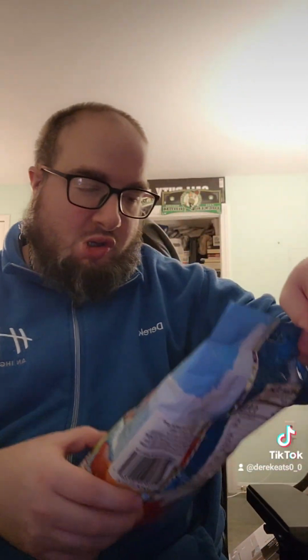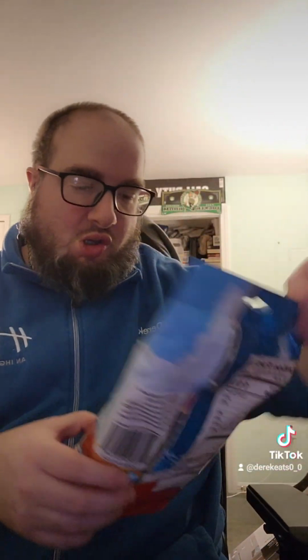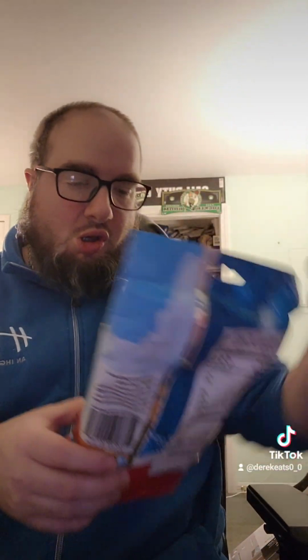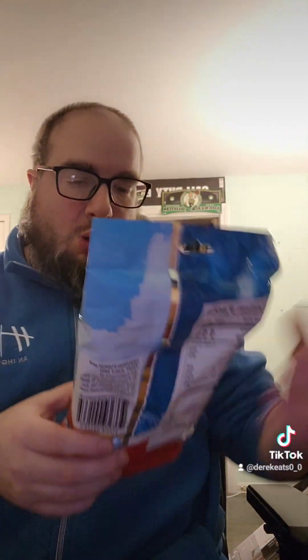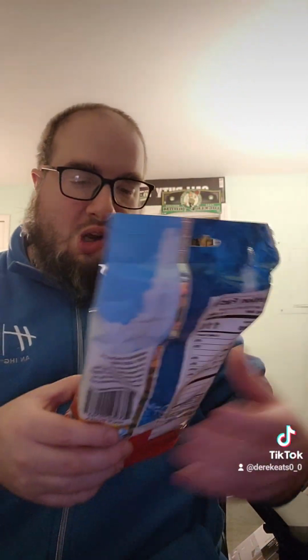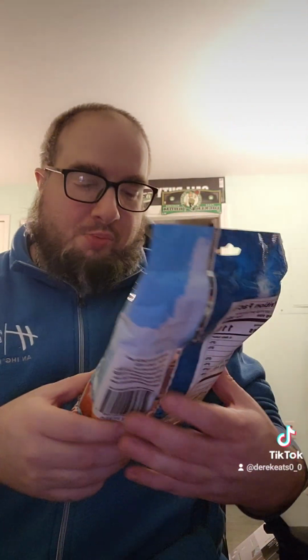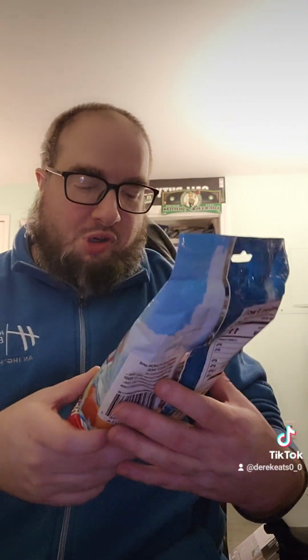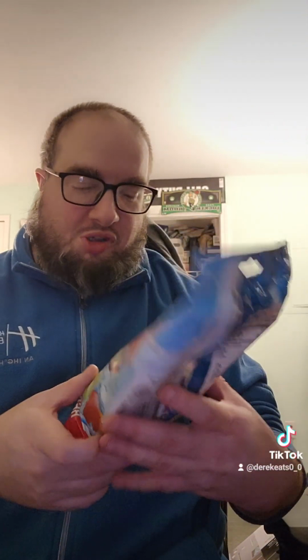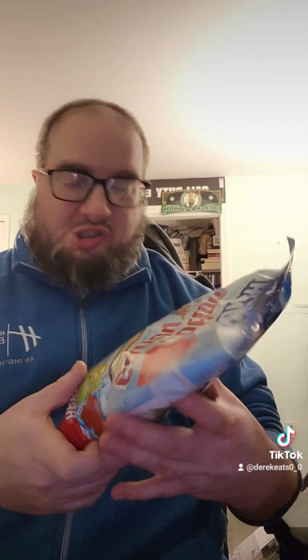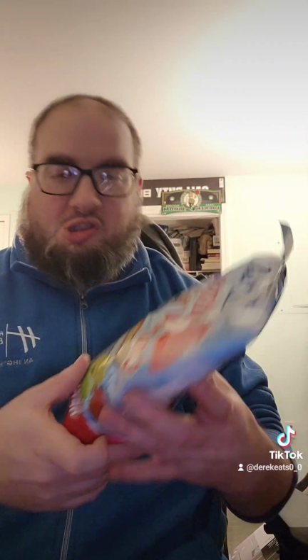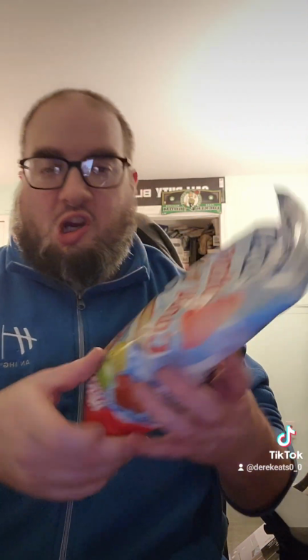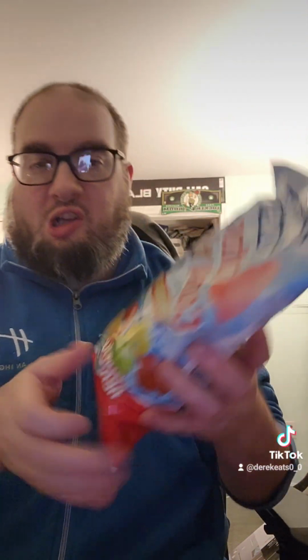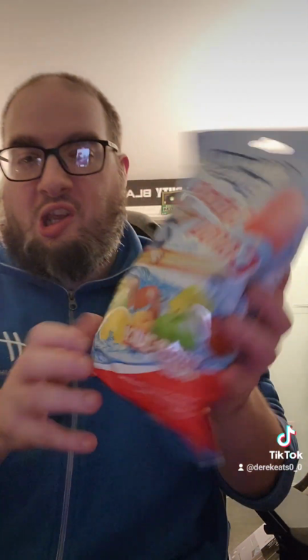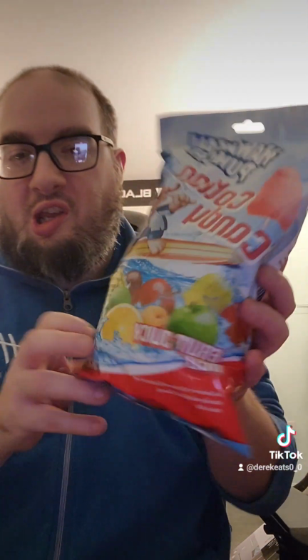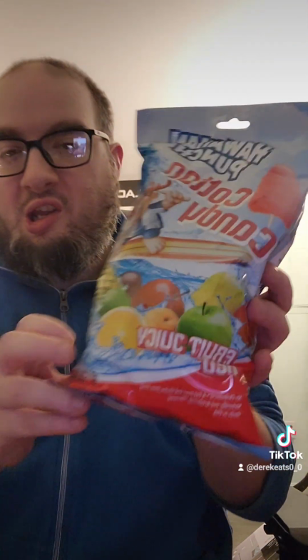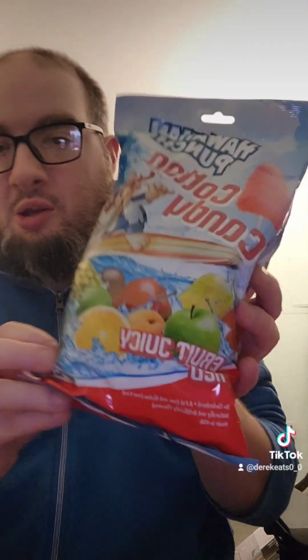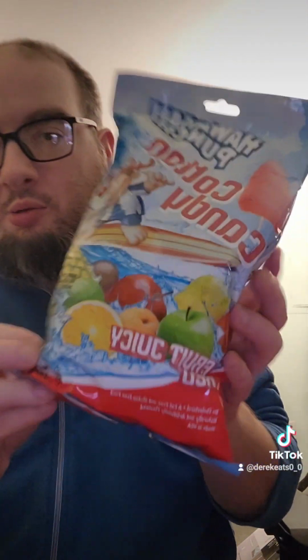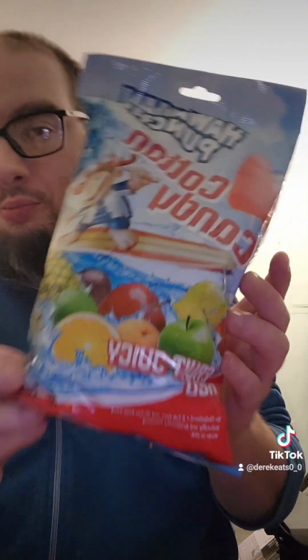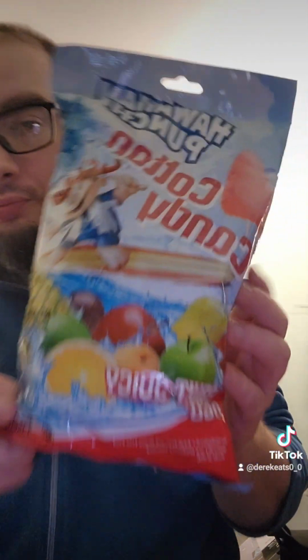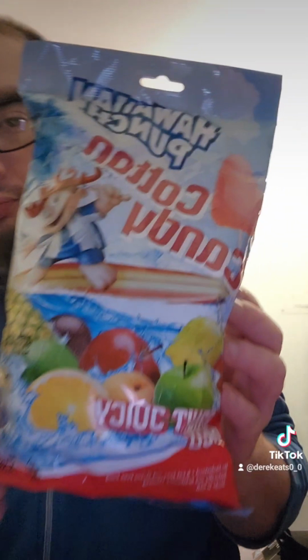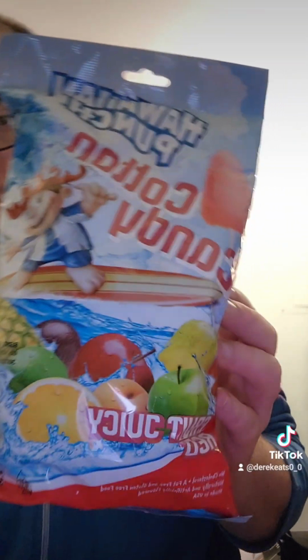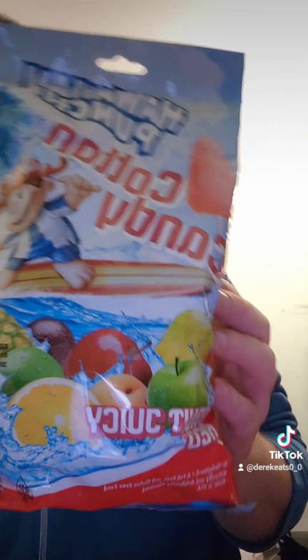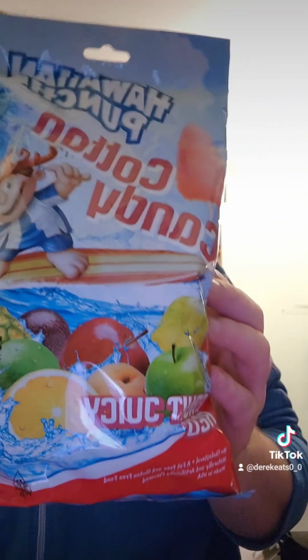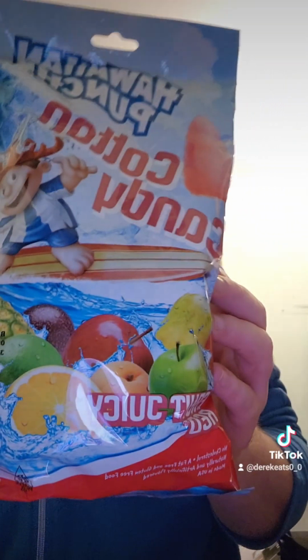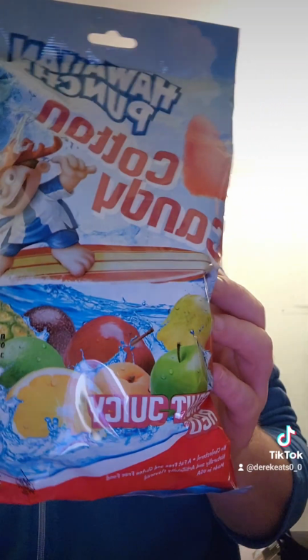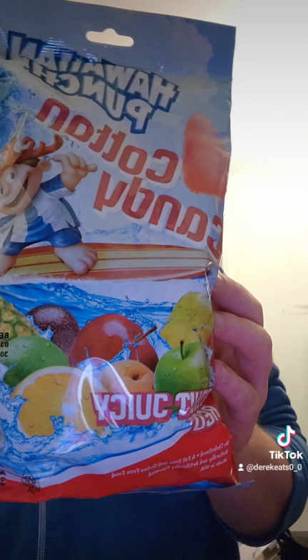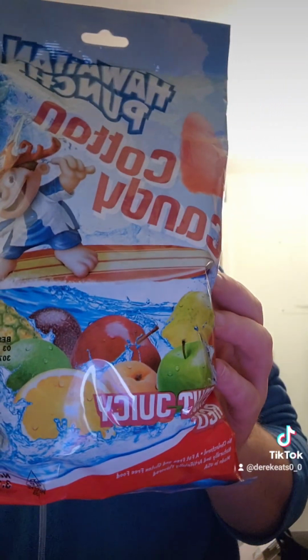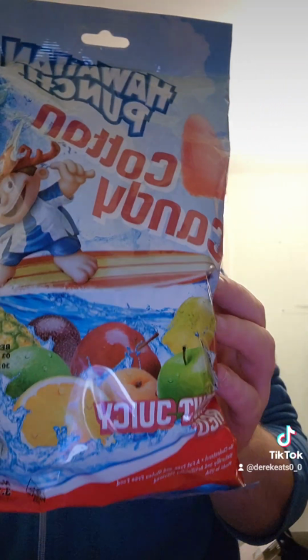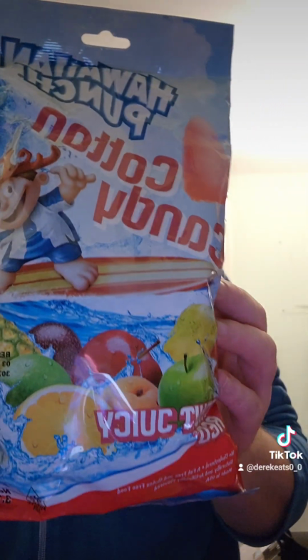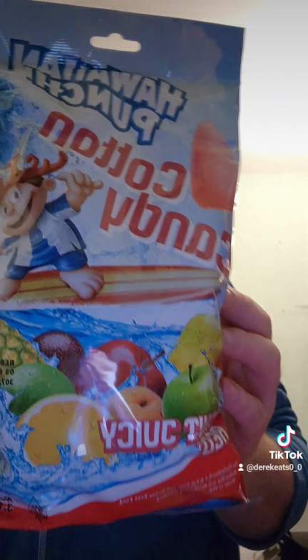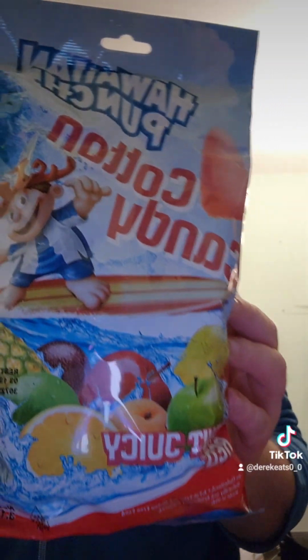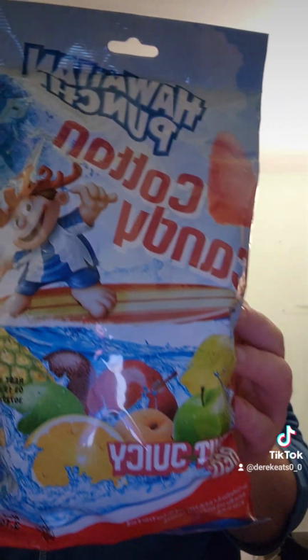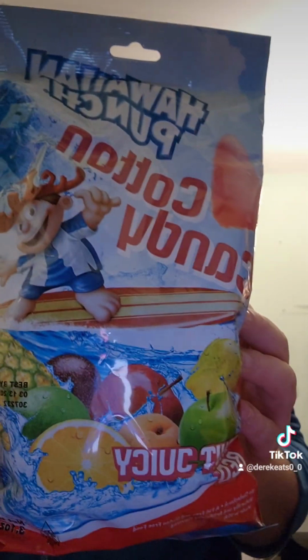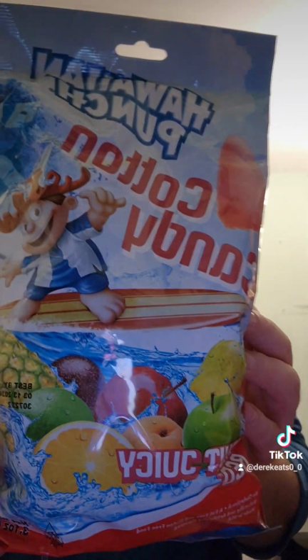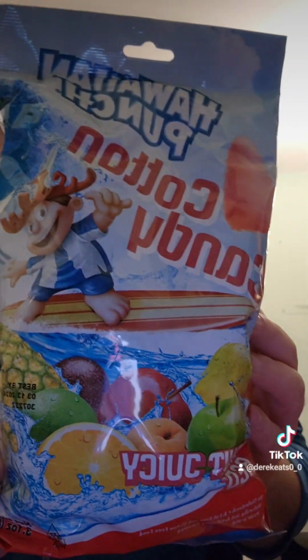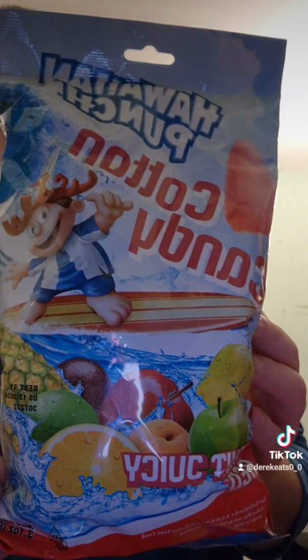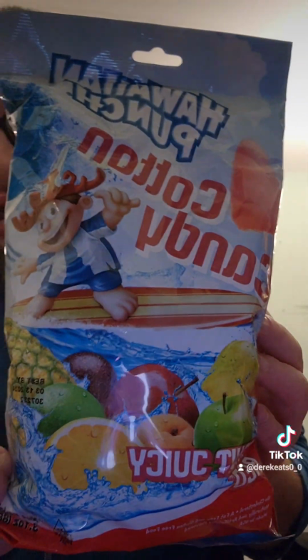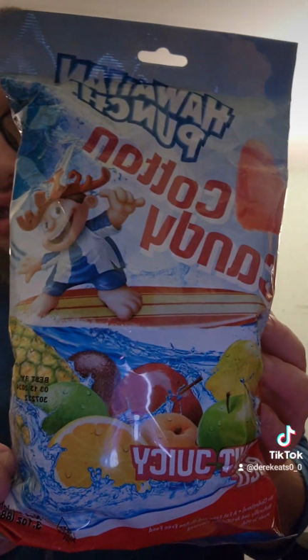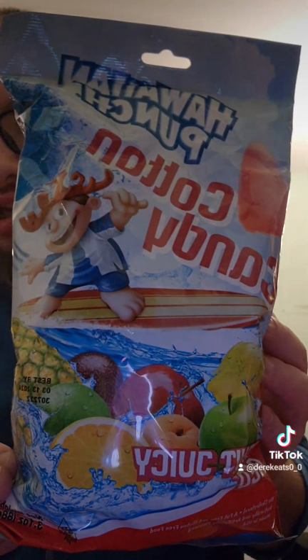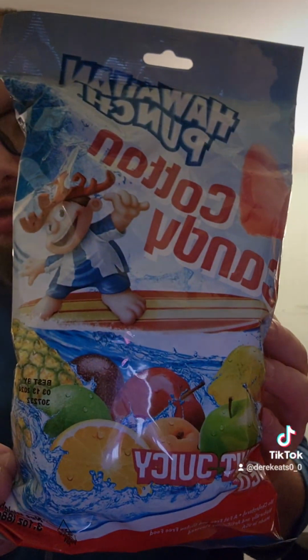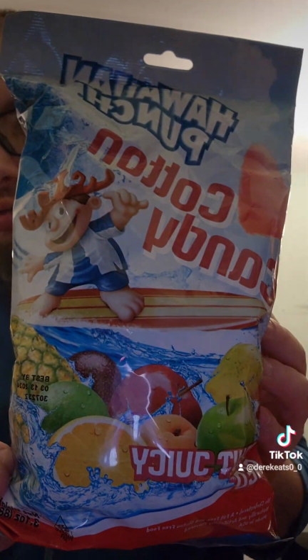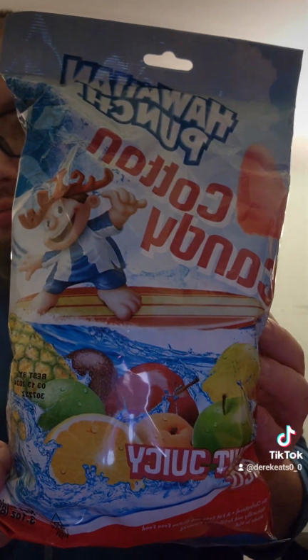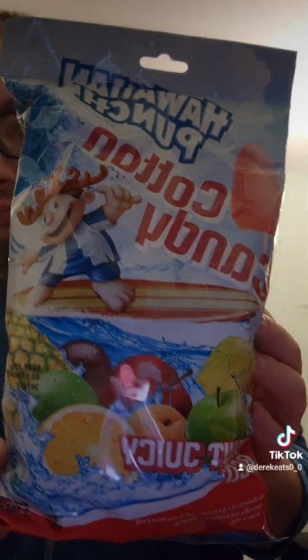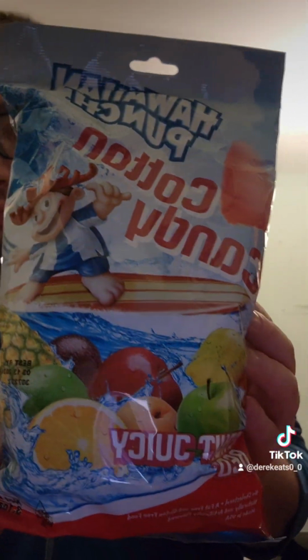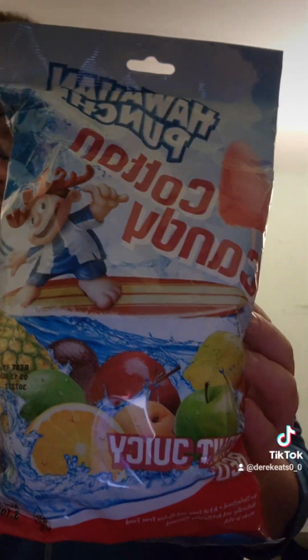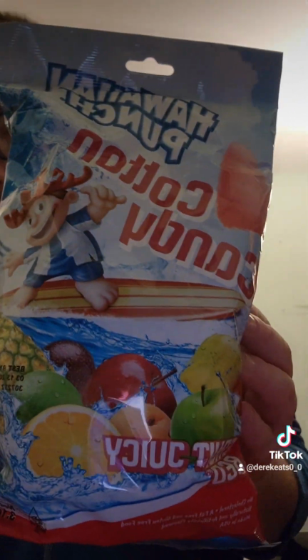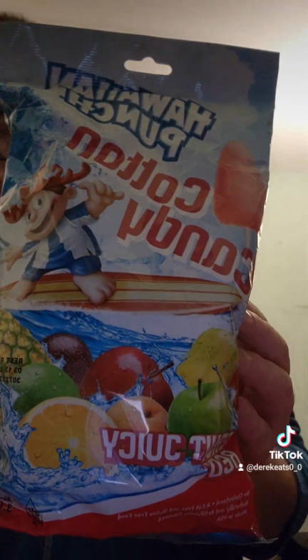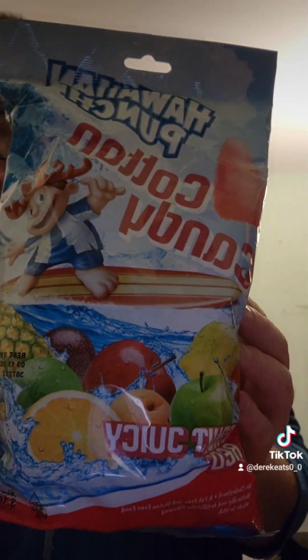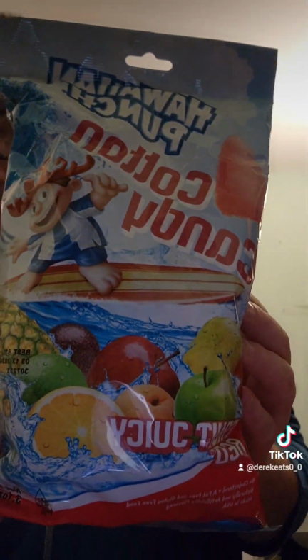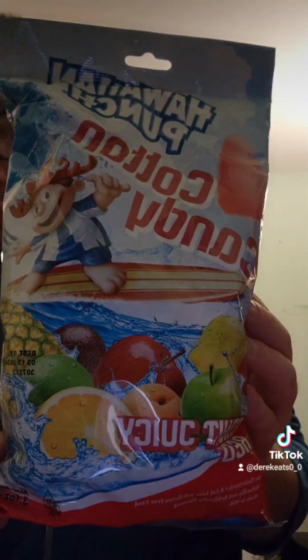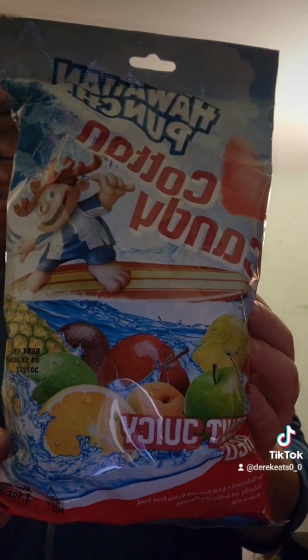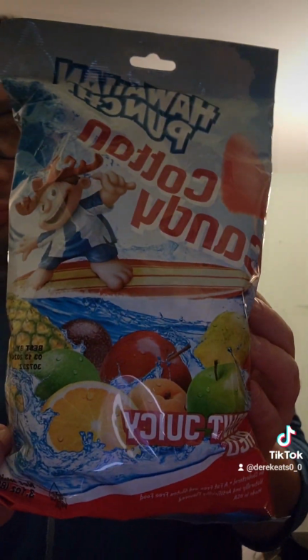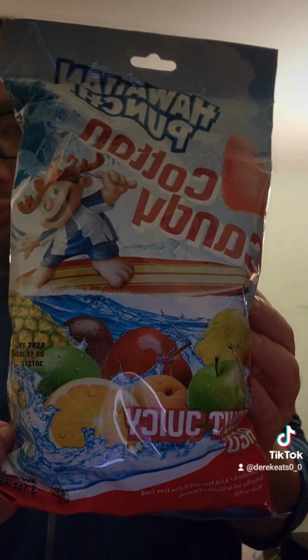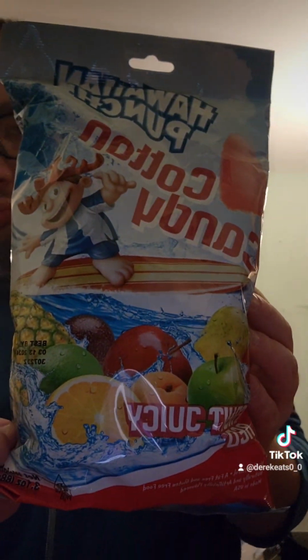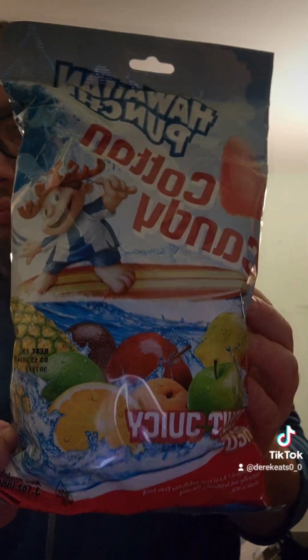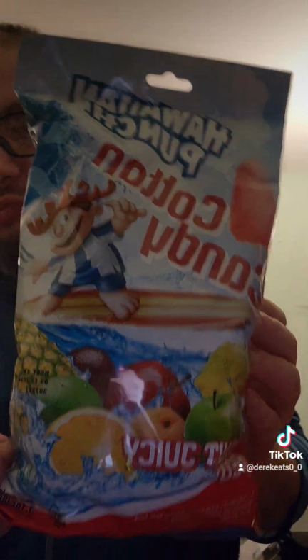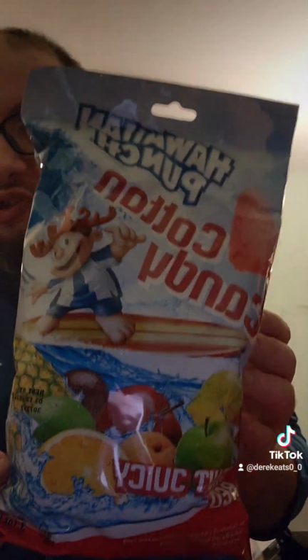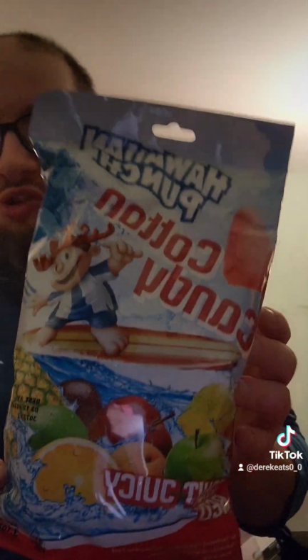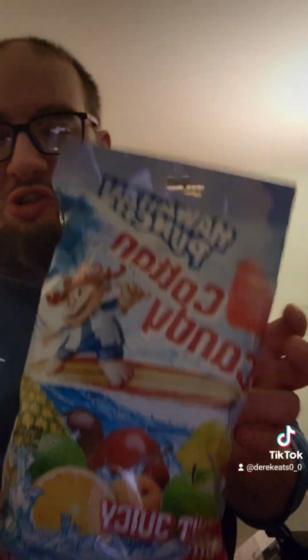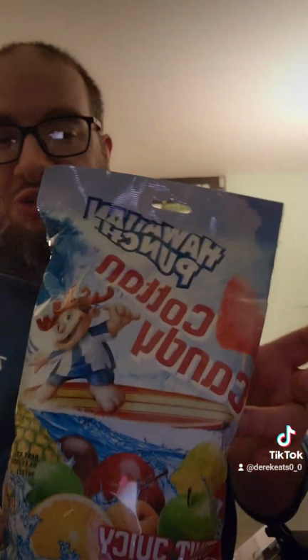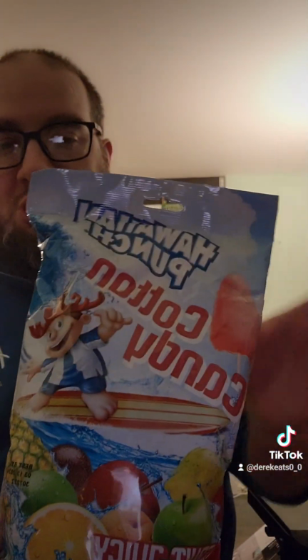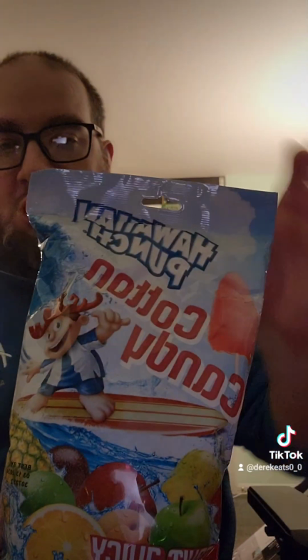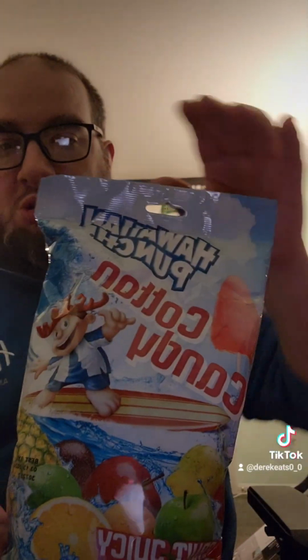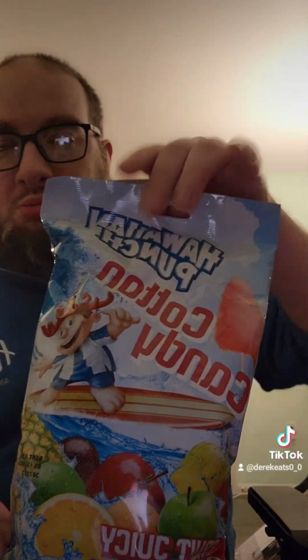Hawaiian Punch cotton candy — it's interesting, huh?